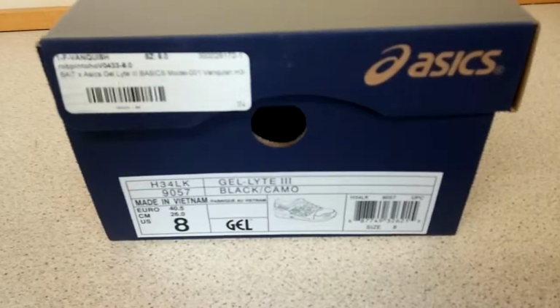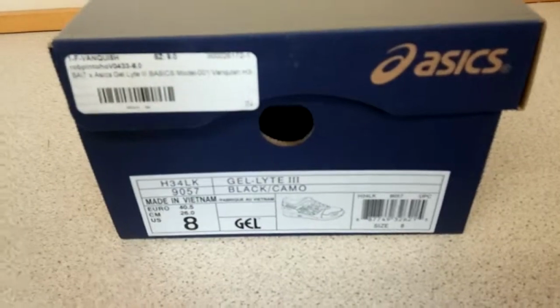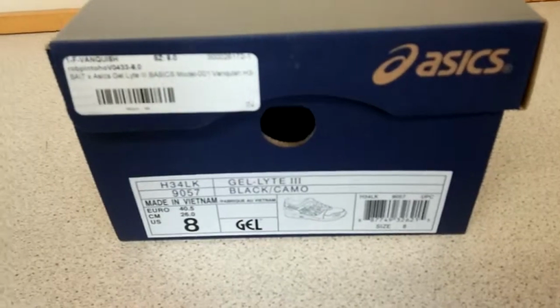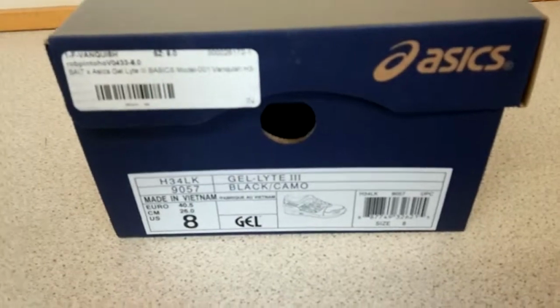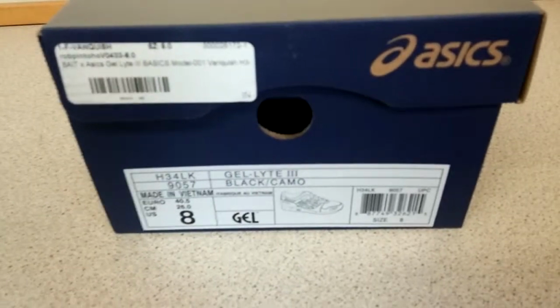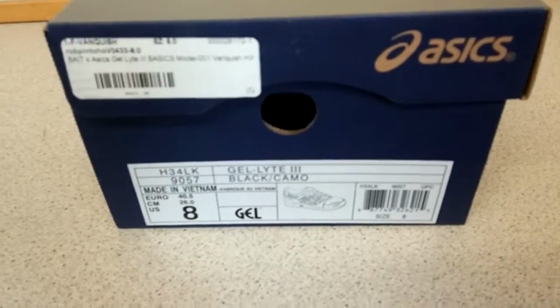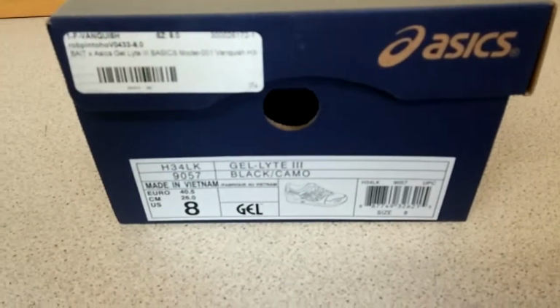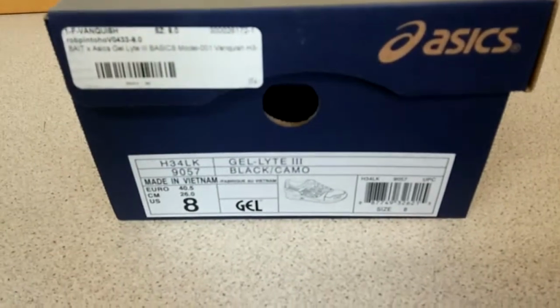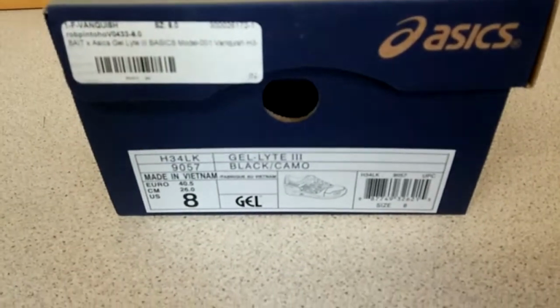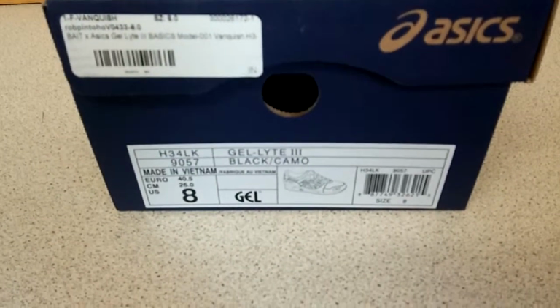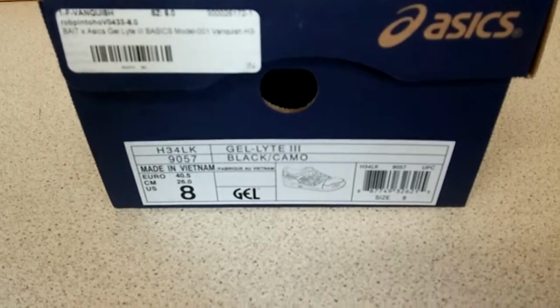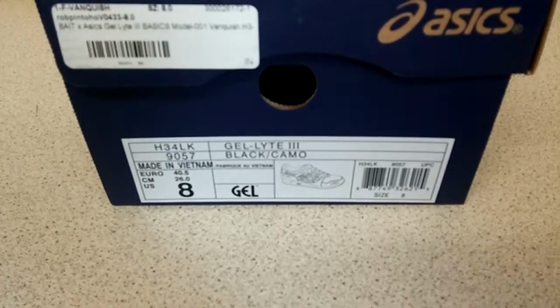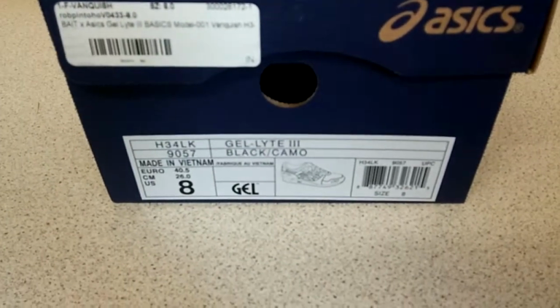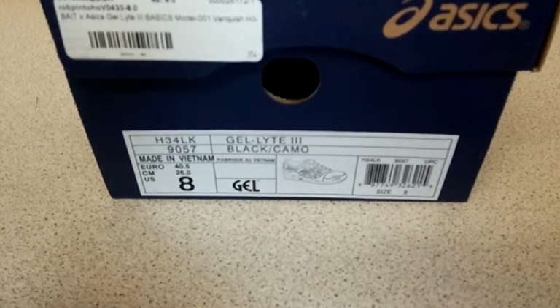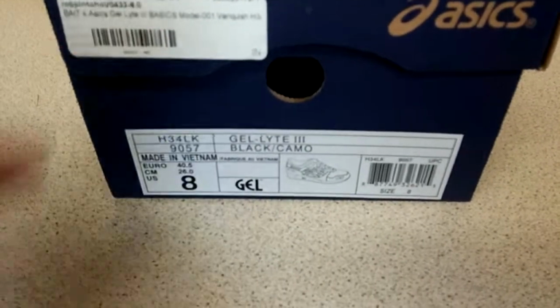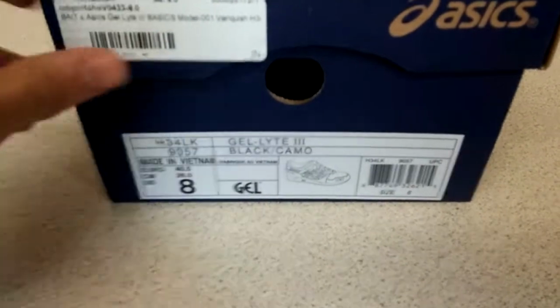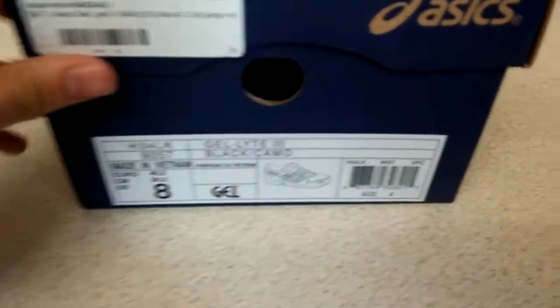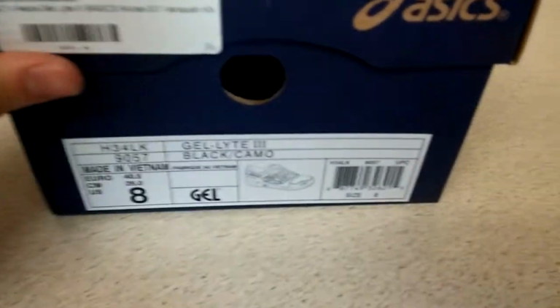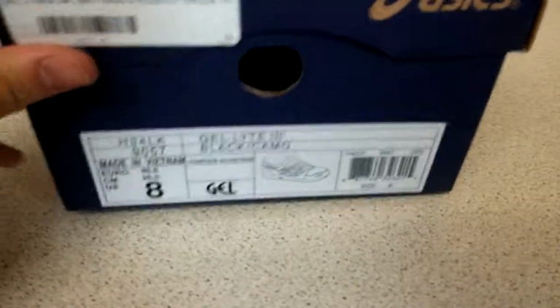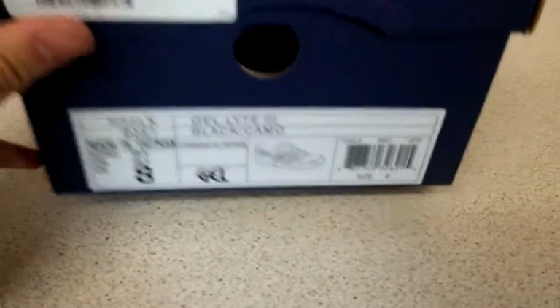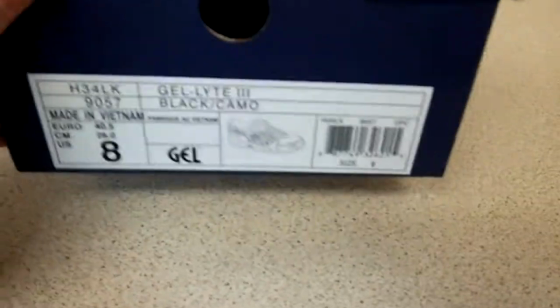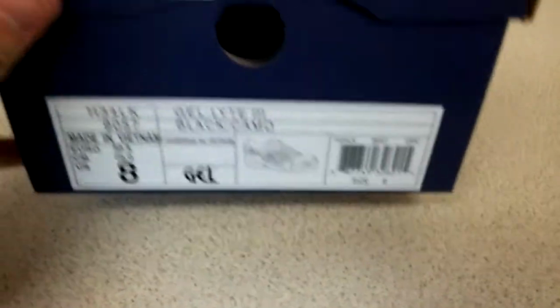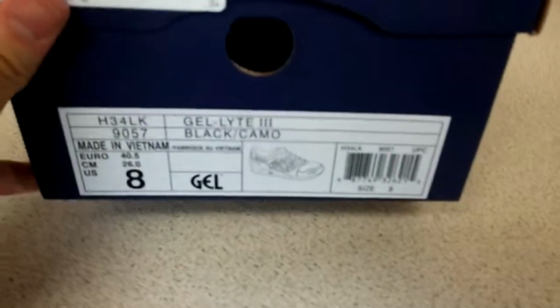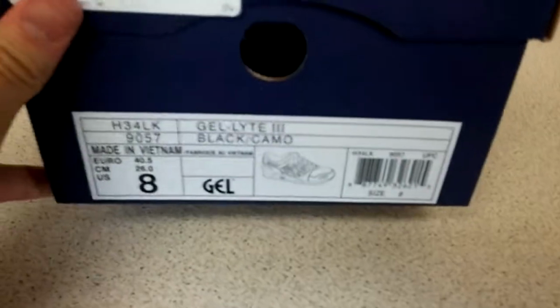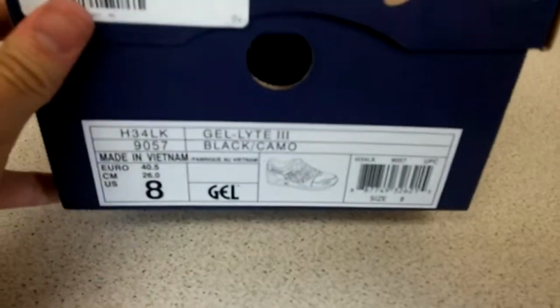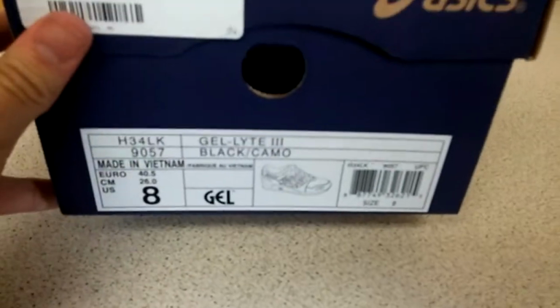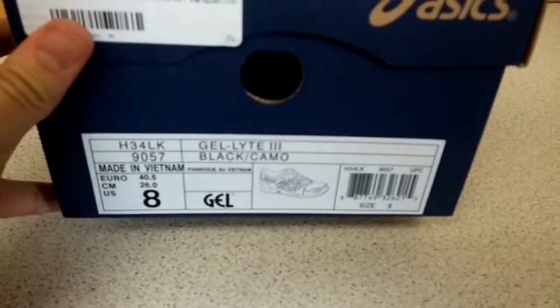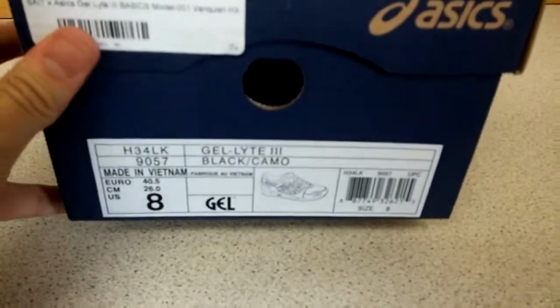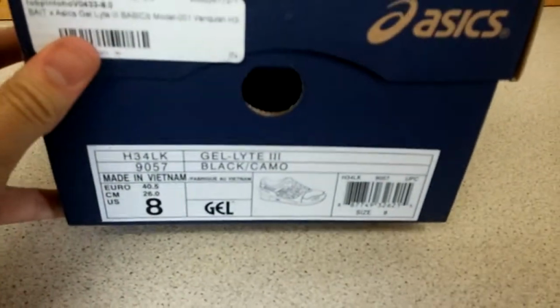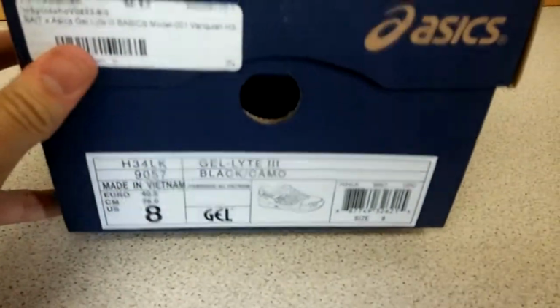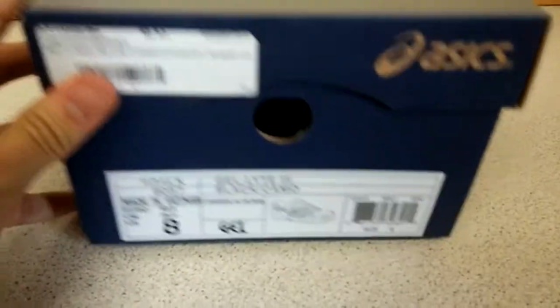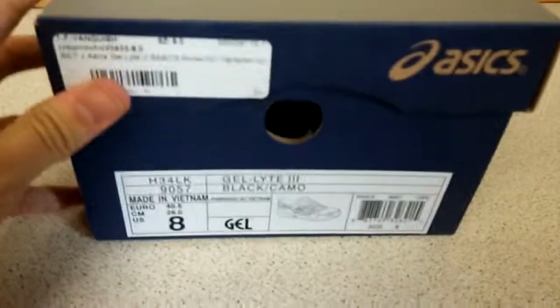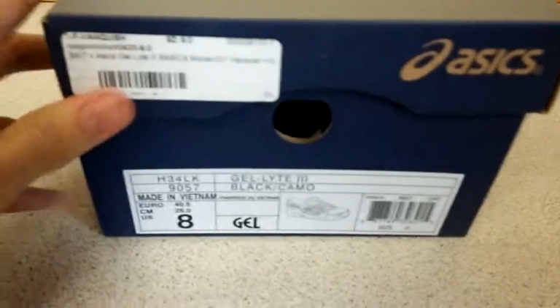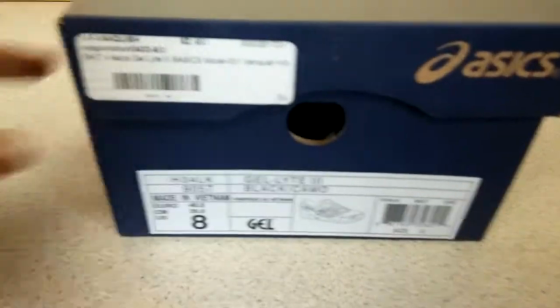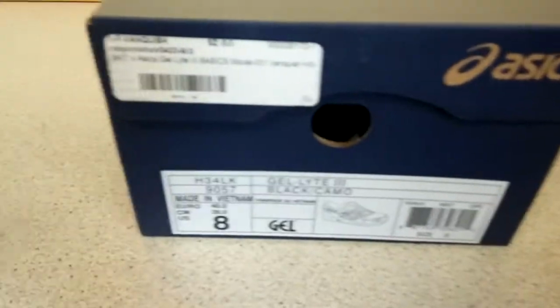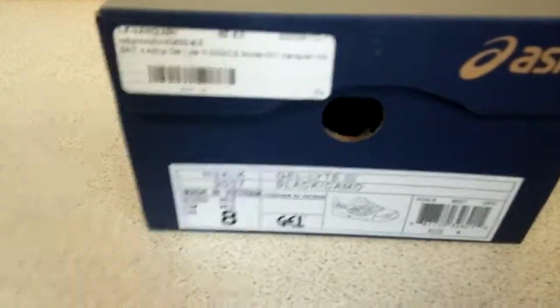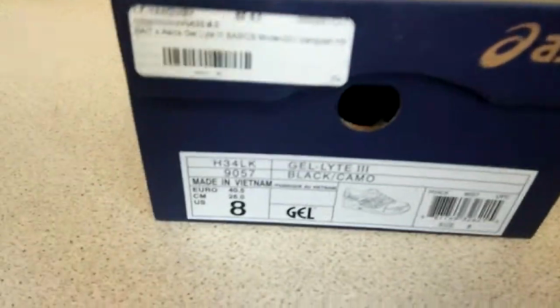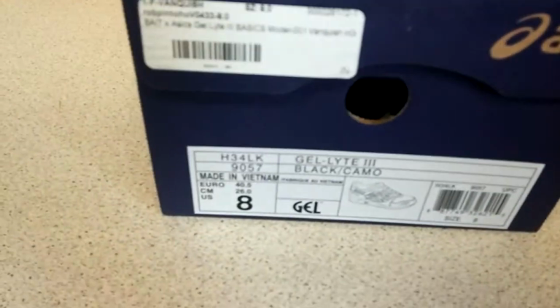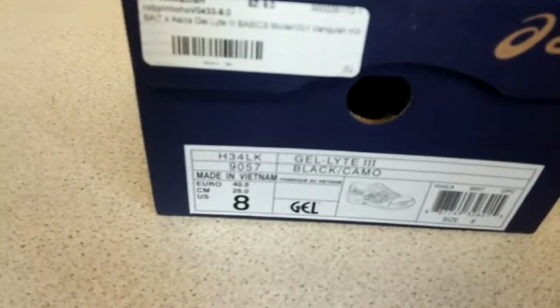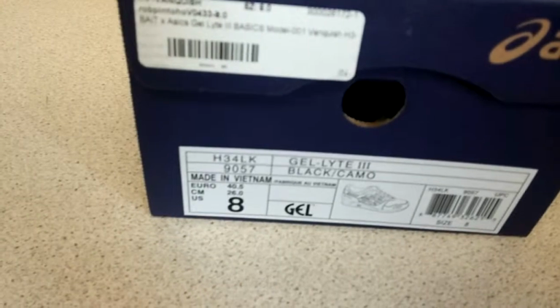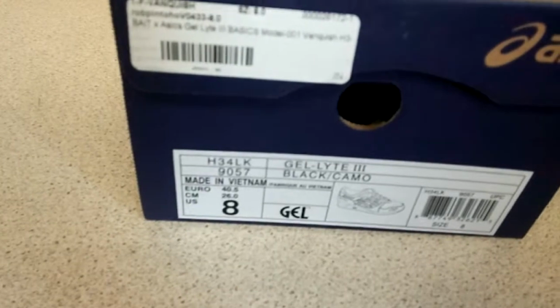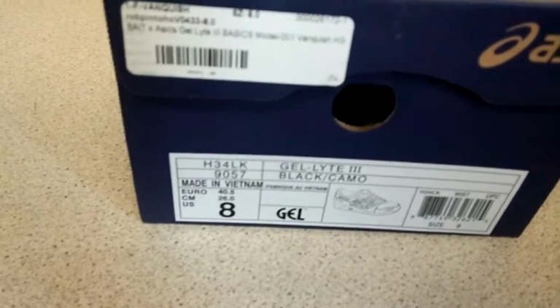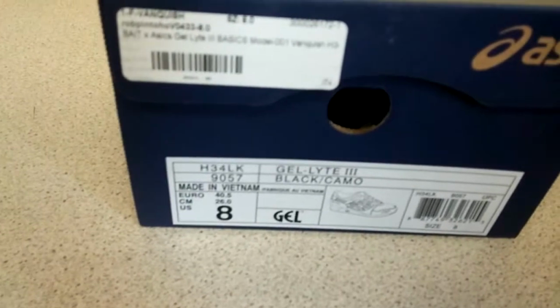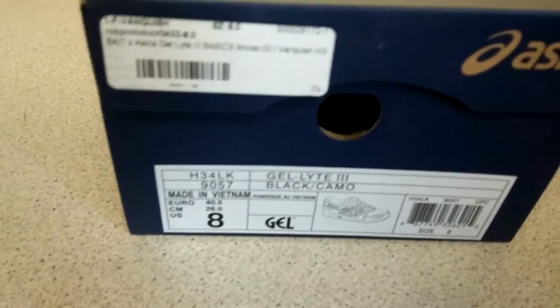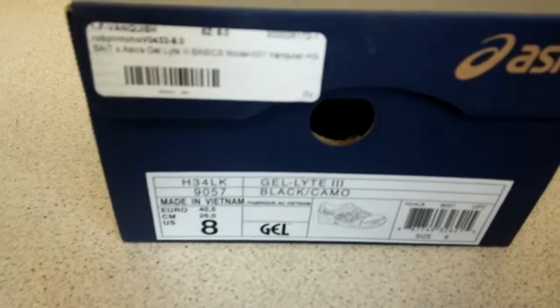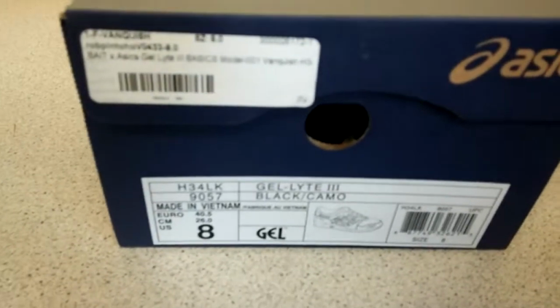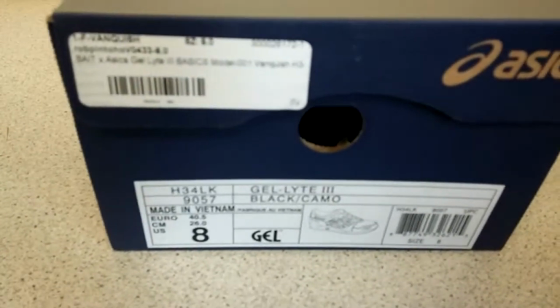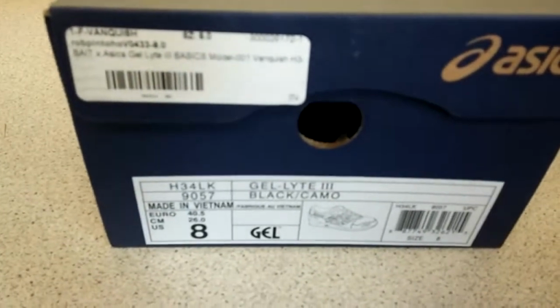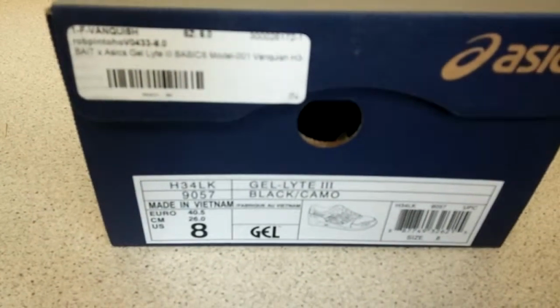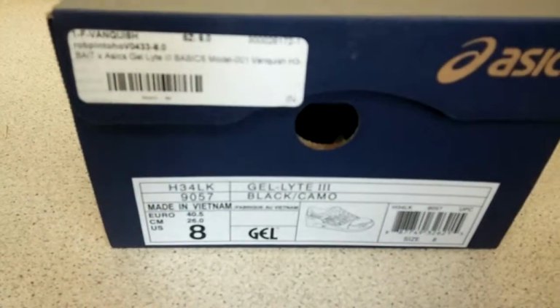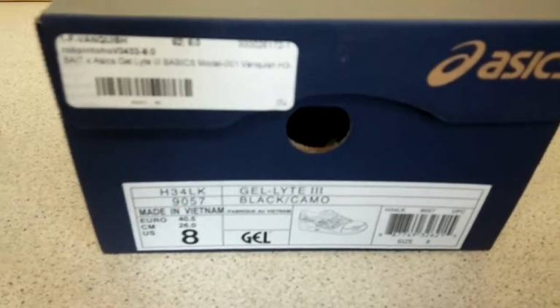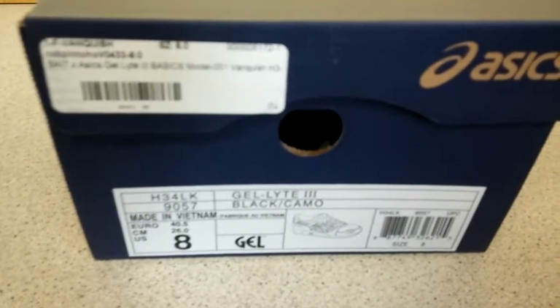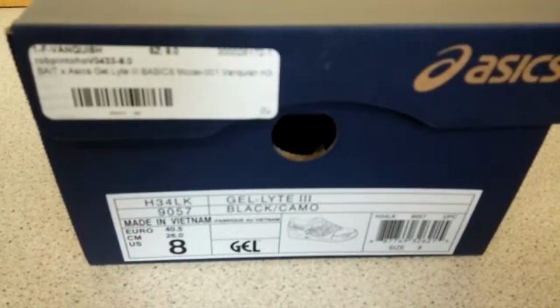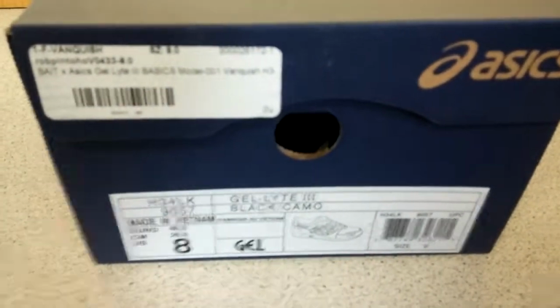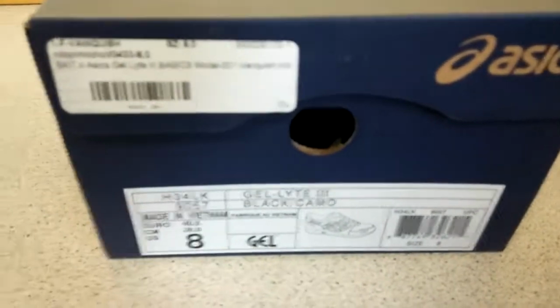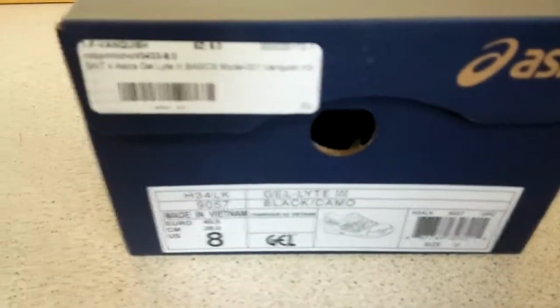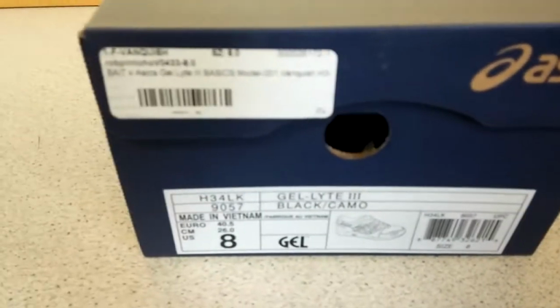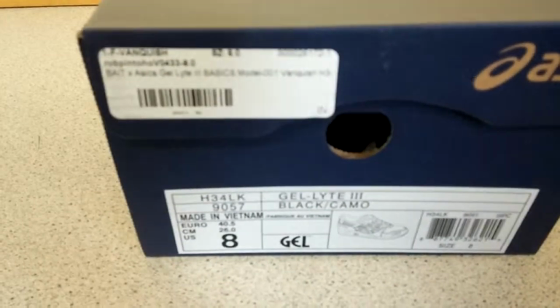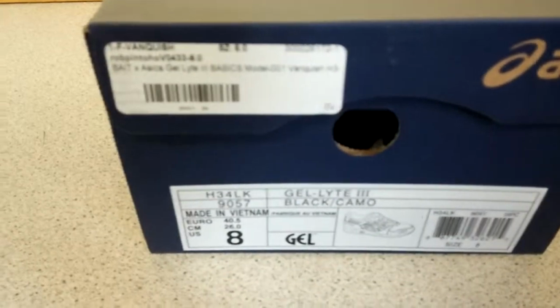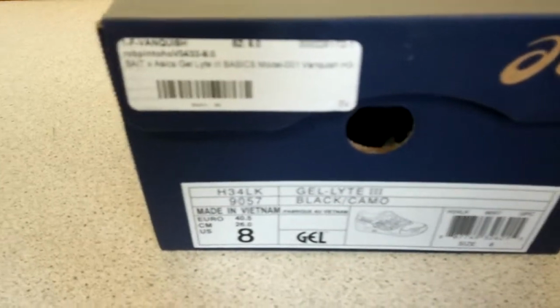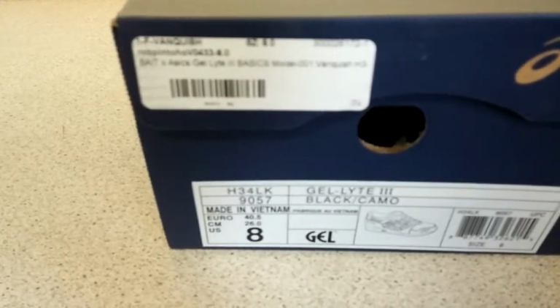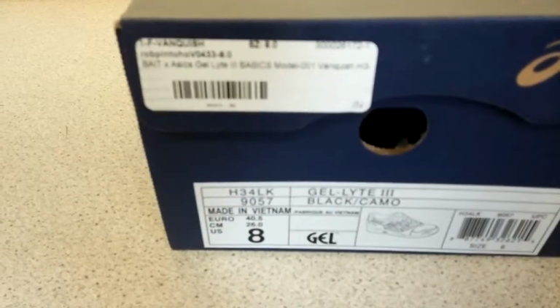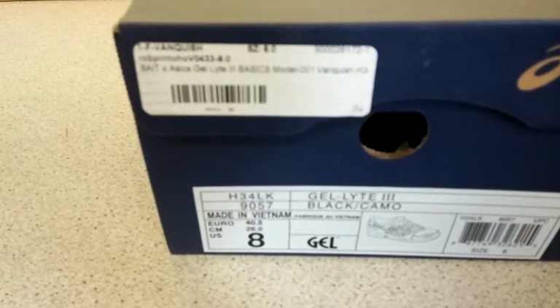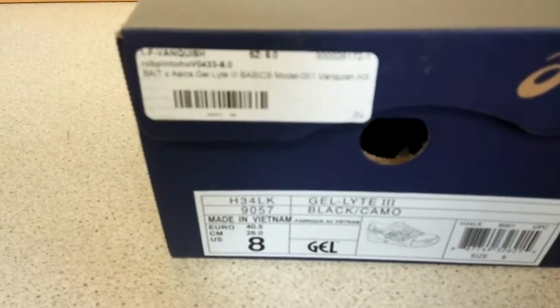Hey guys, this is Sneaker Madness with my latest pick up. Today I've got another review and it is the Bait and Asics collaboration with the Gel Lyte 3.